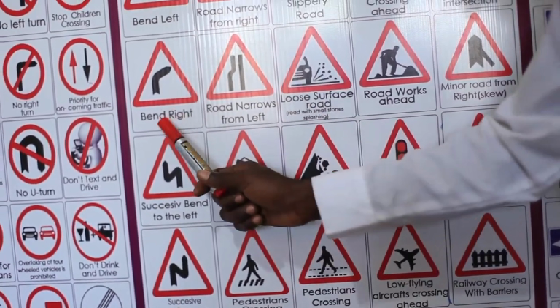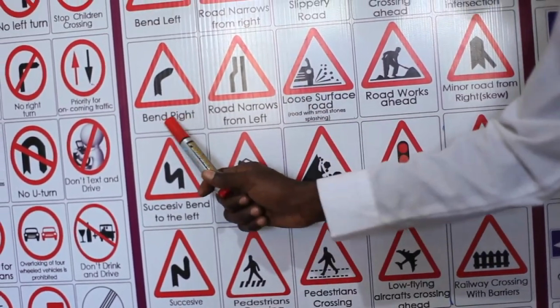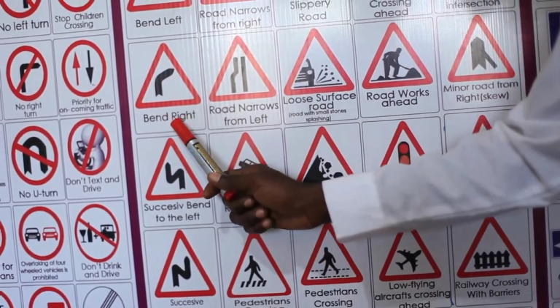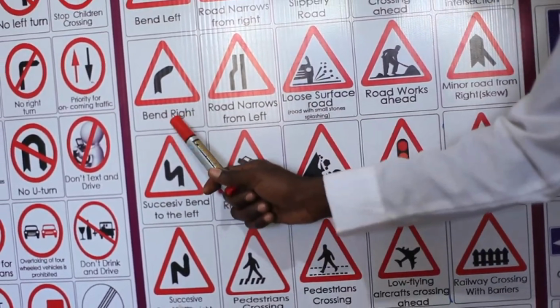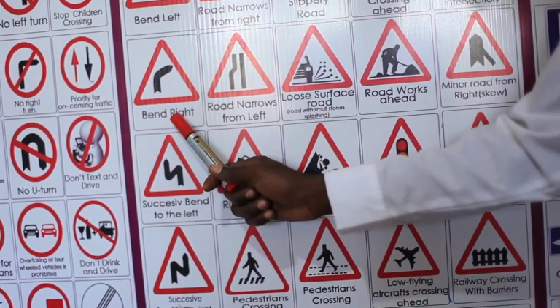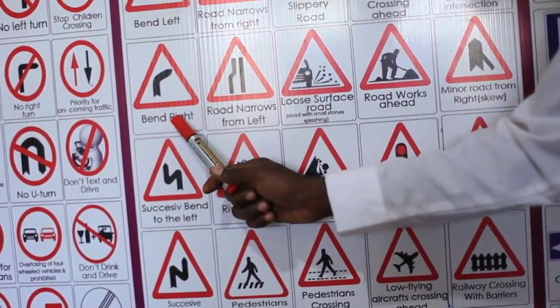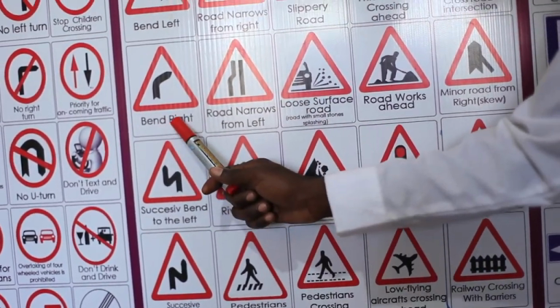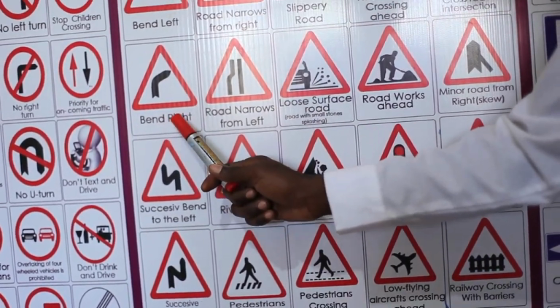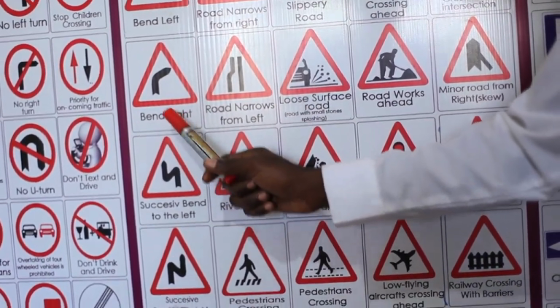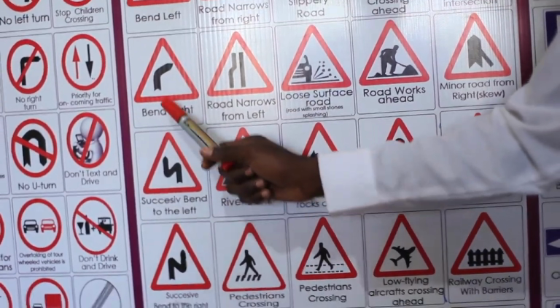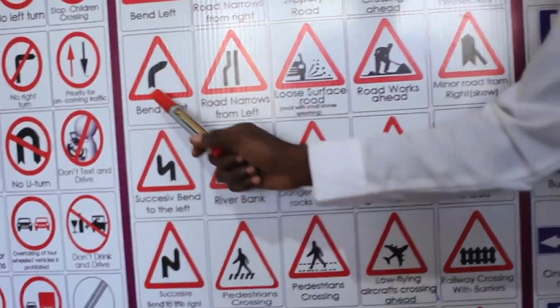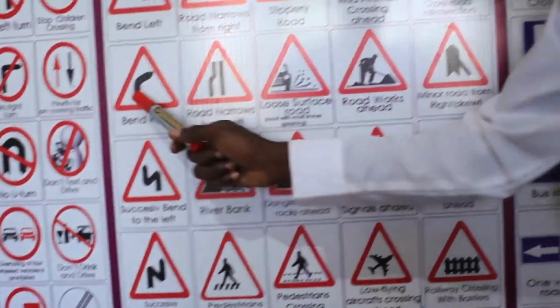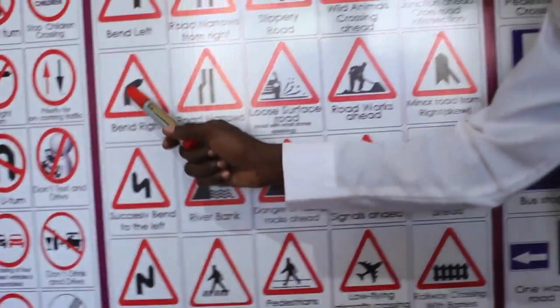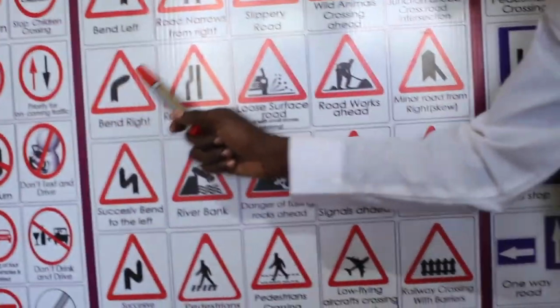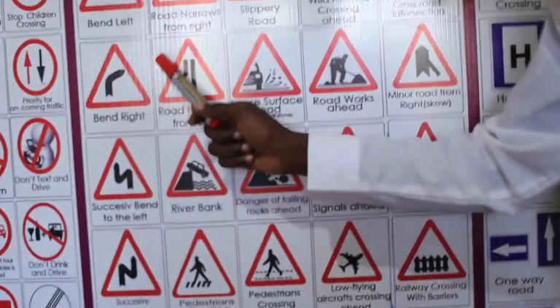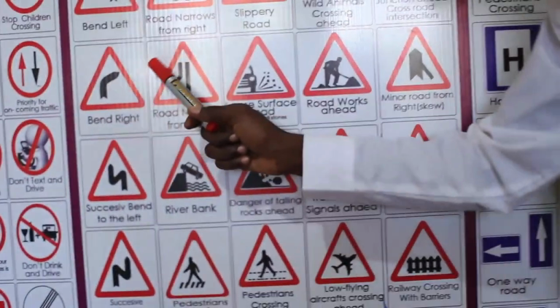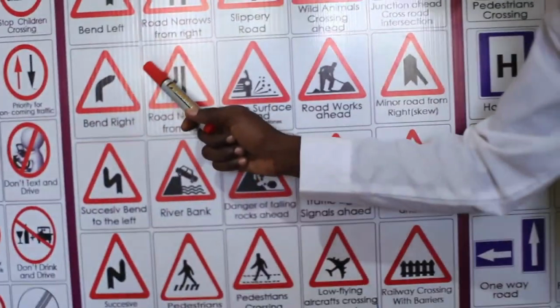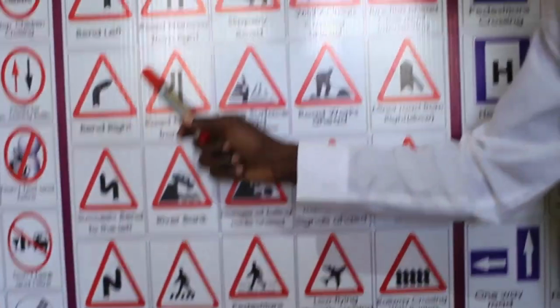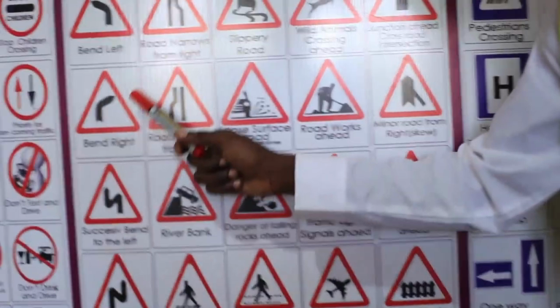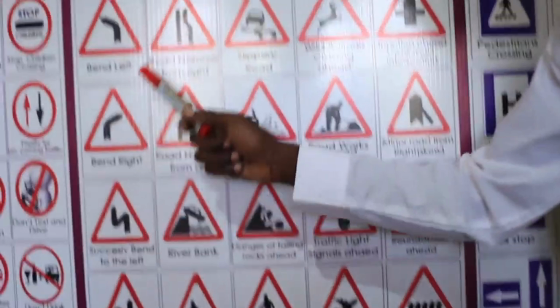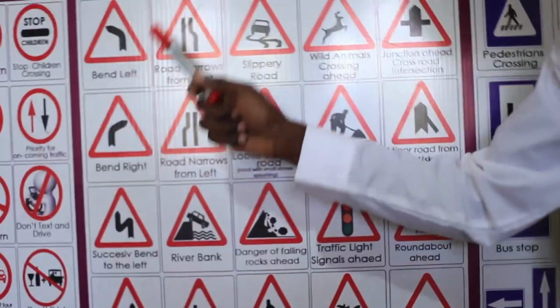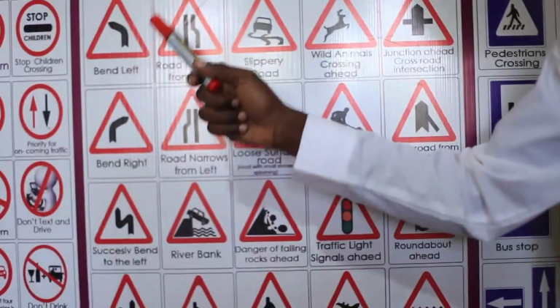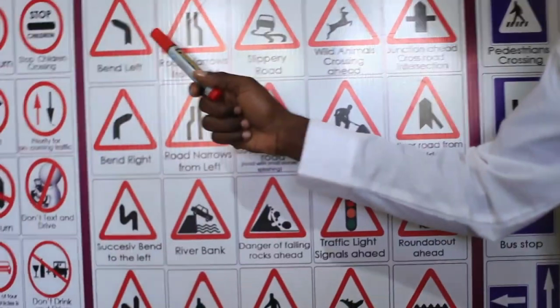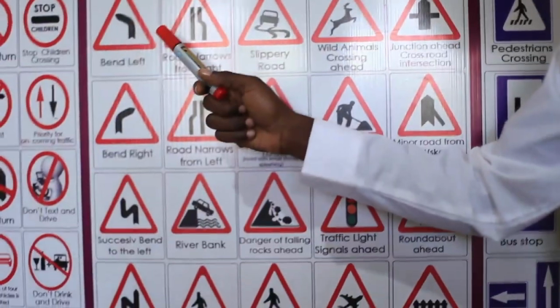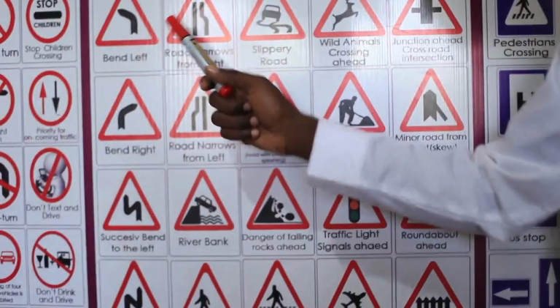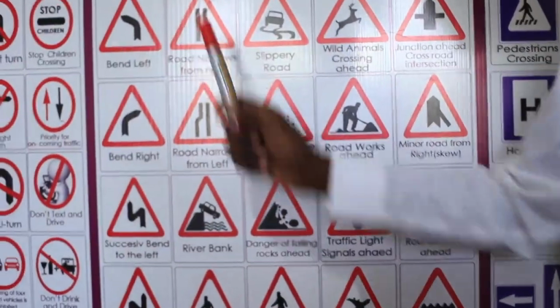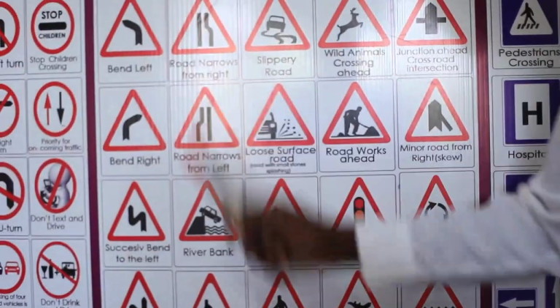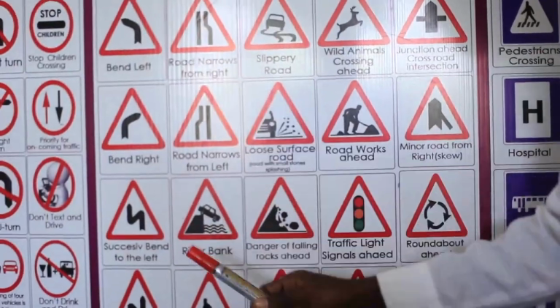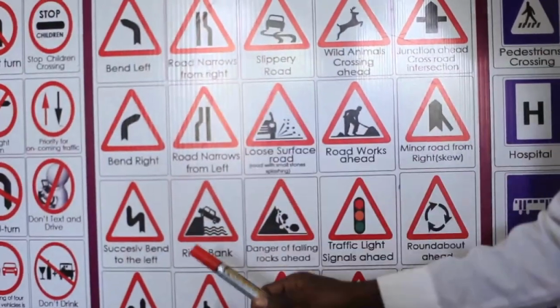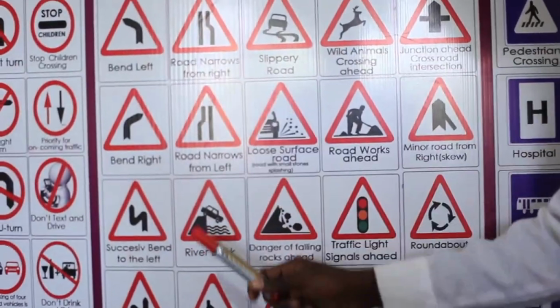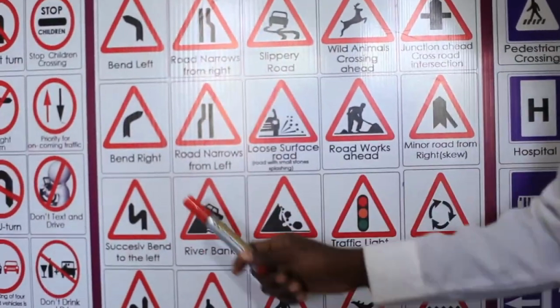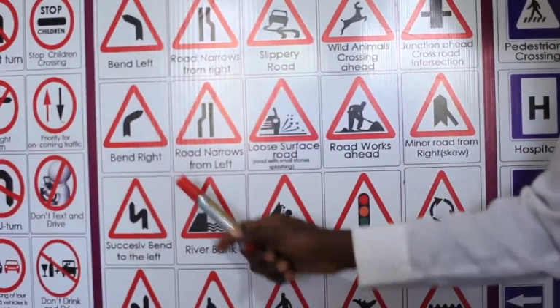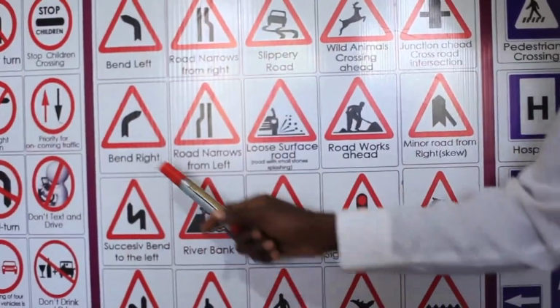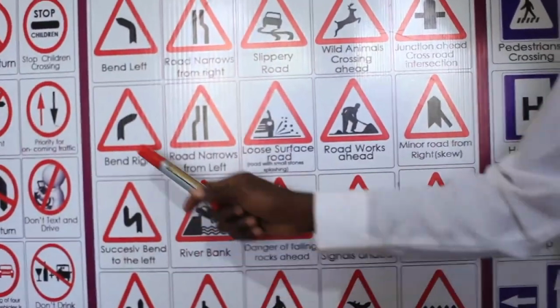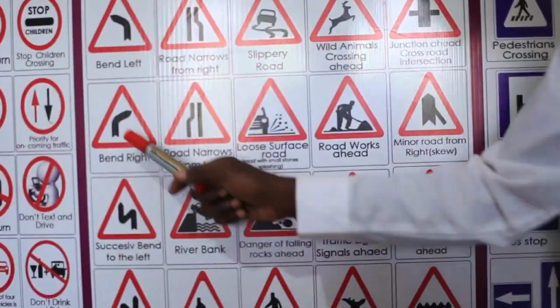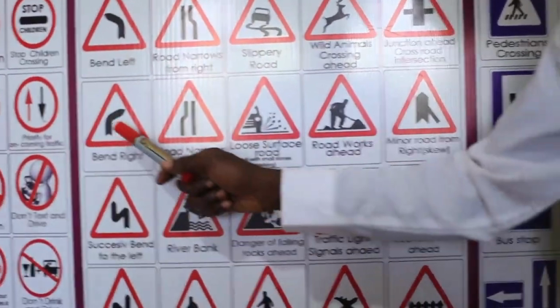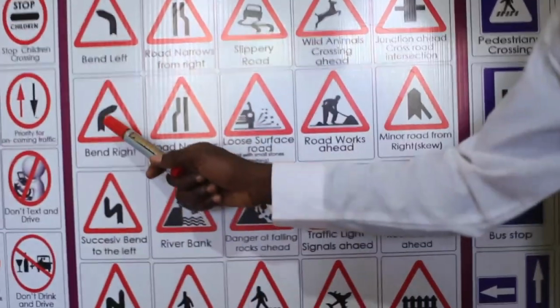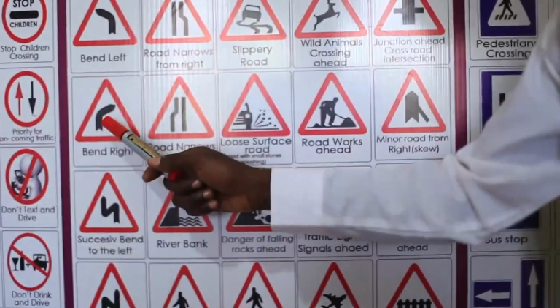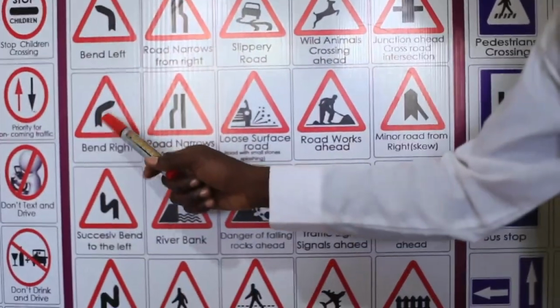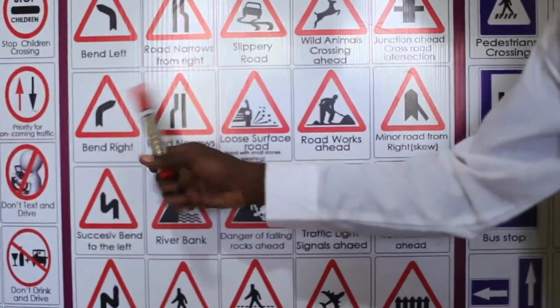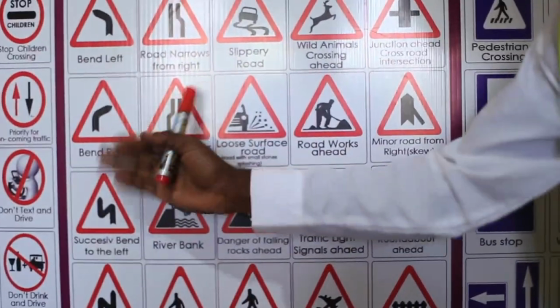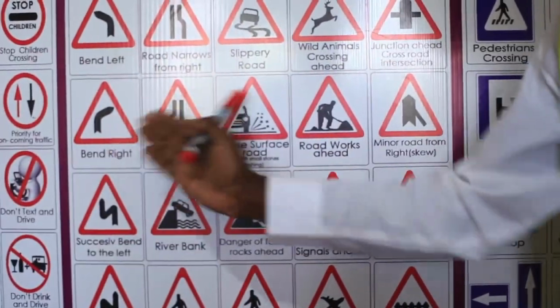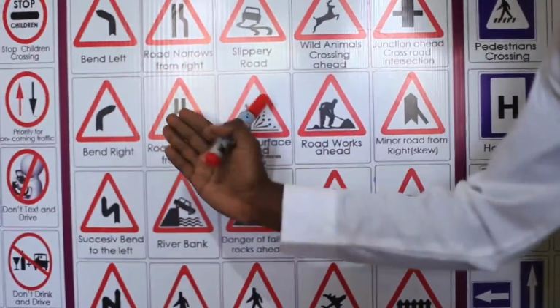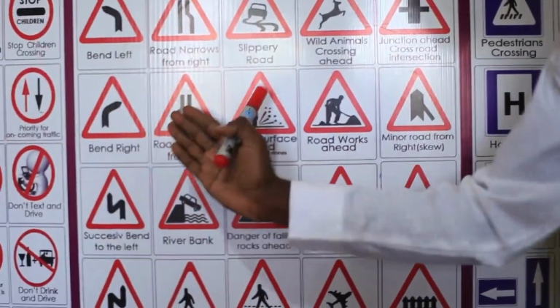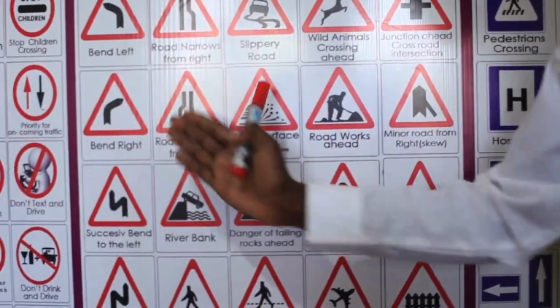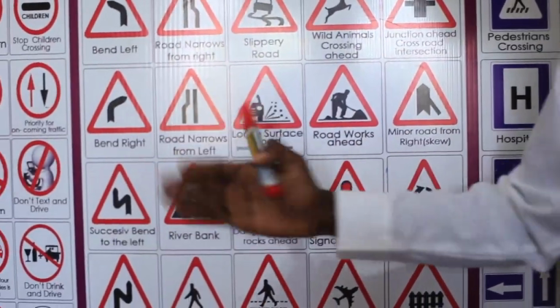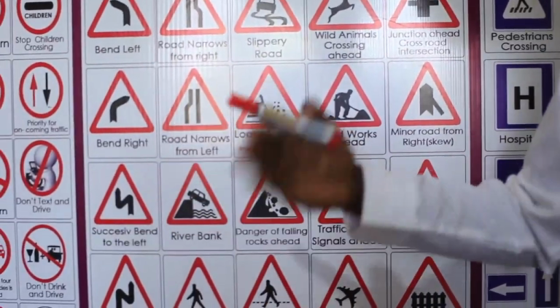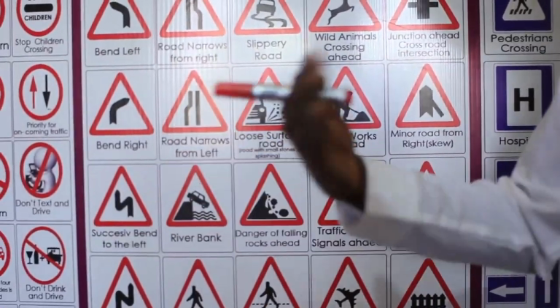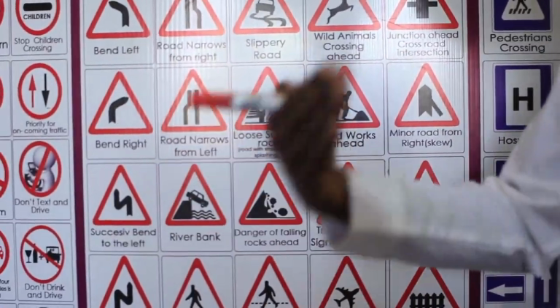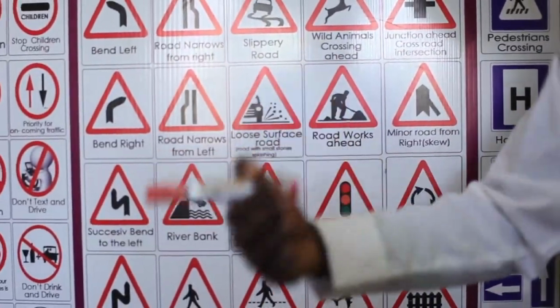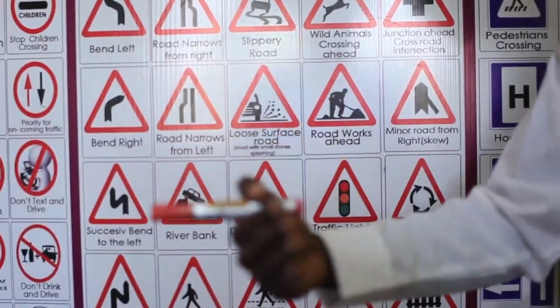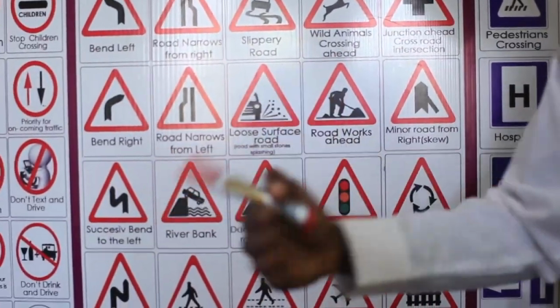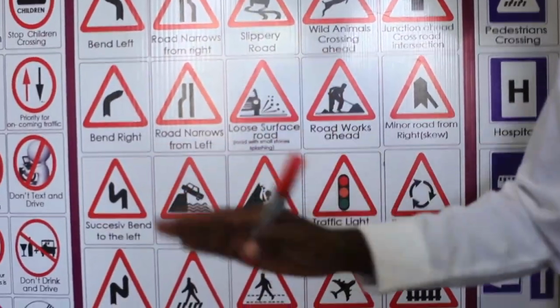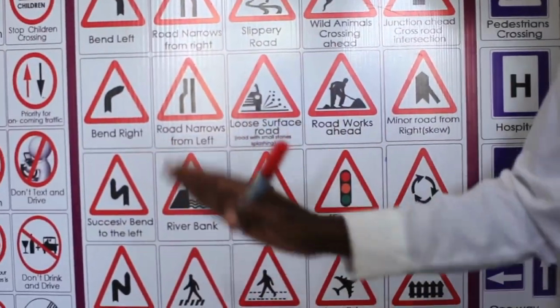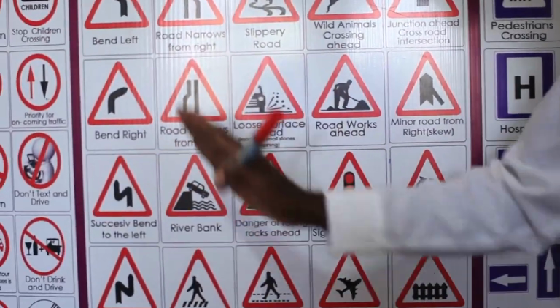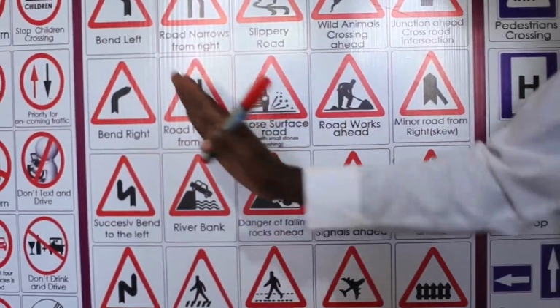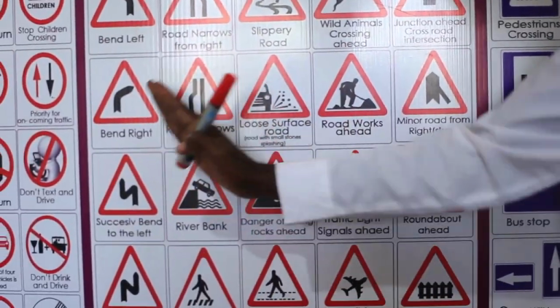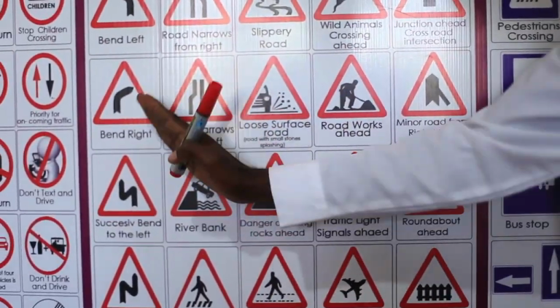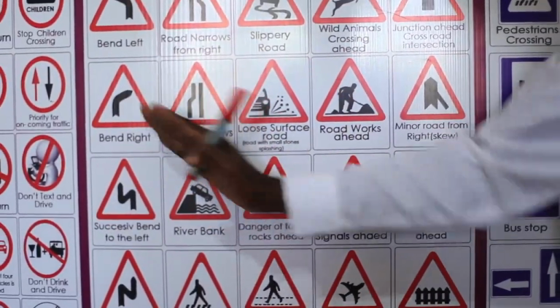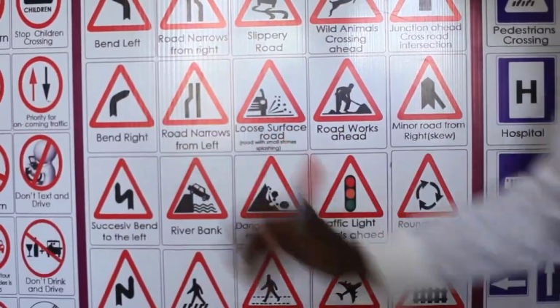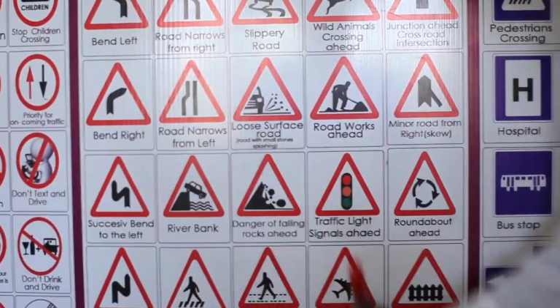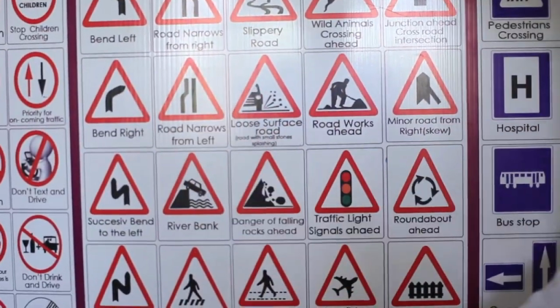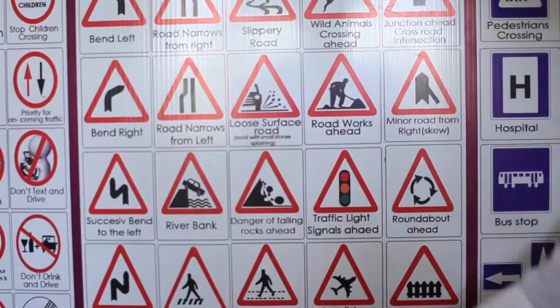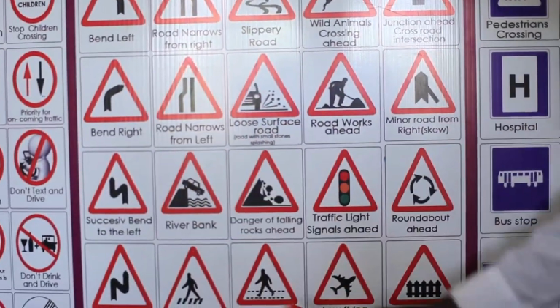Bend right. Turning to the right is almost the same as bend left — there is a corner. You have to slow down and maintain your lane.